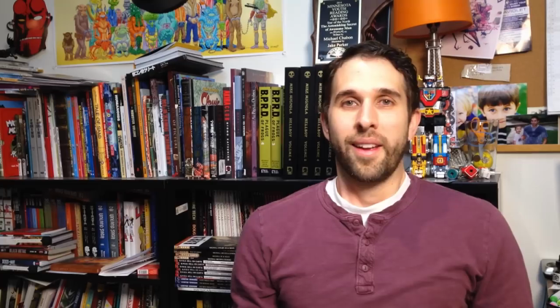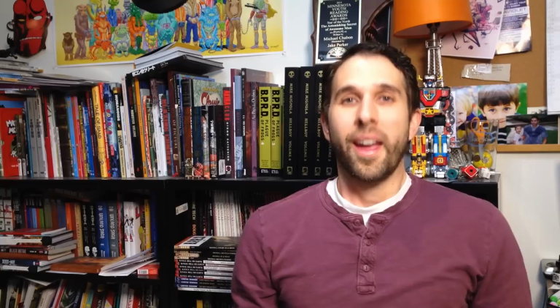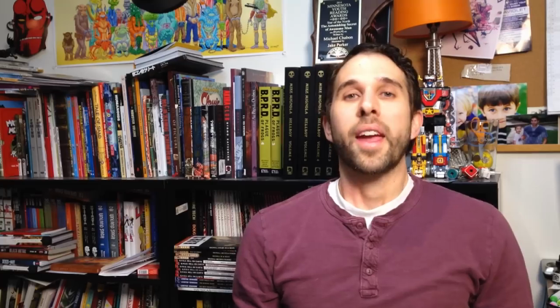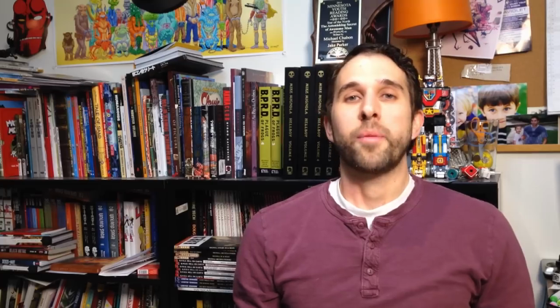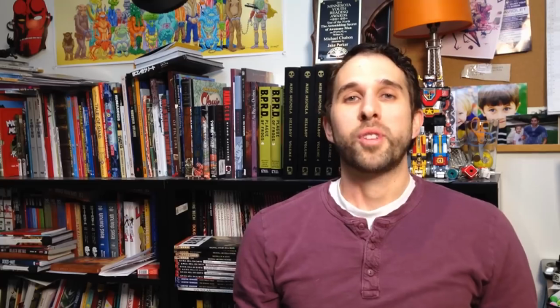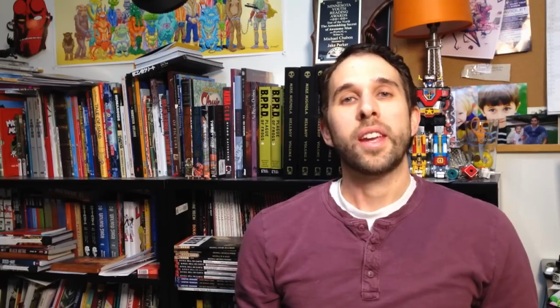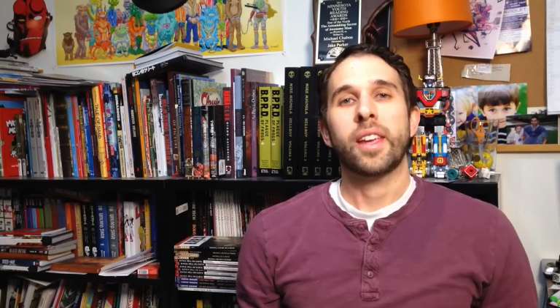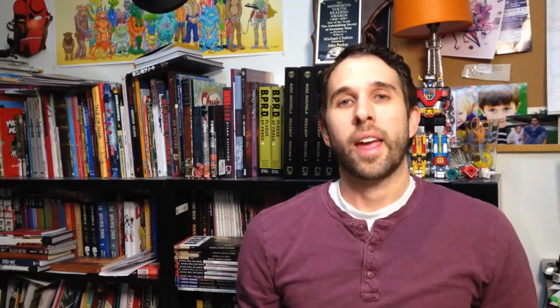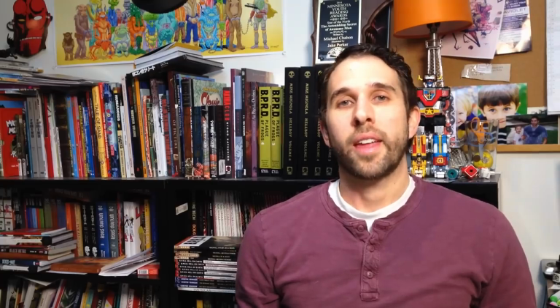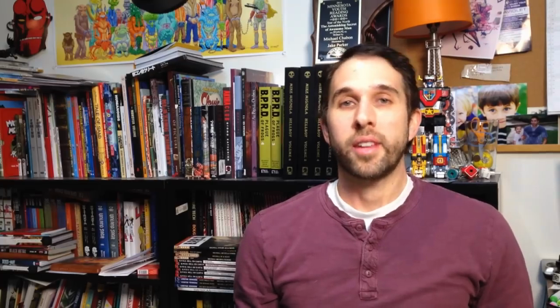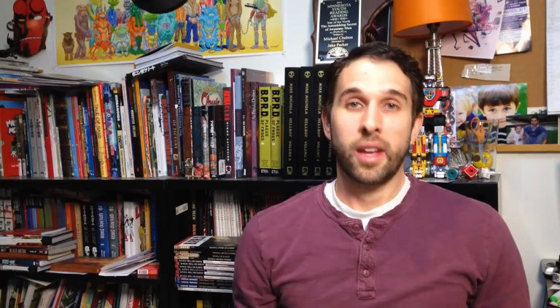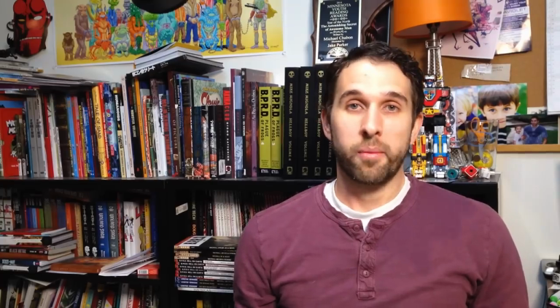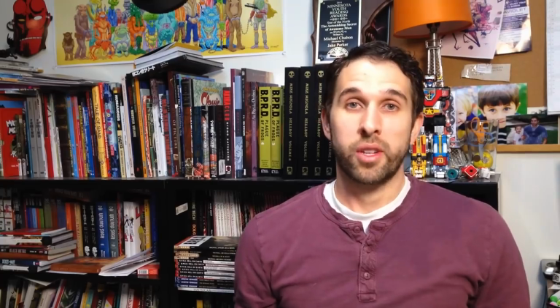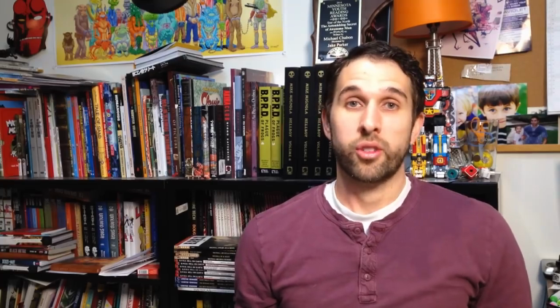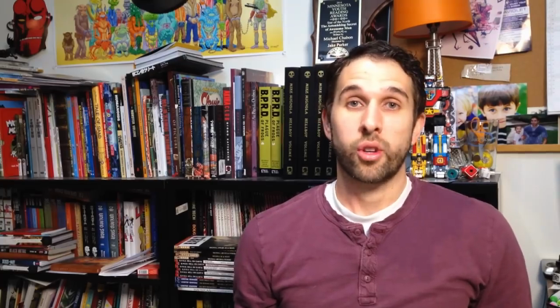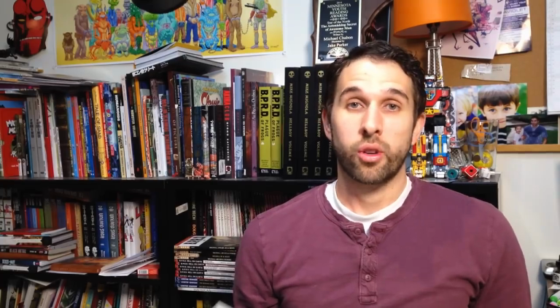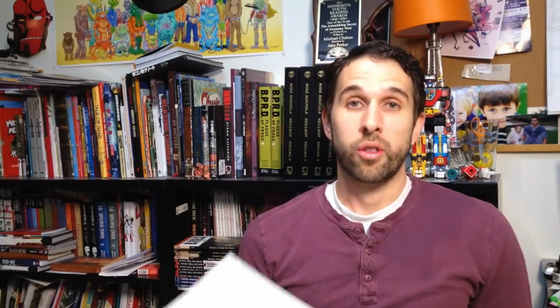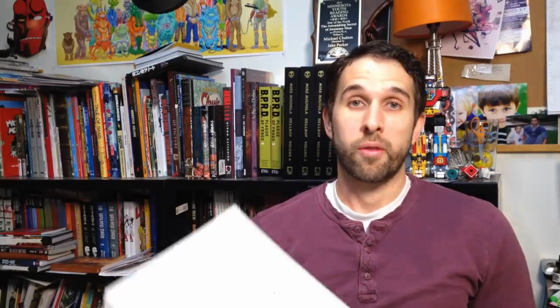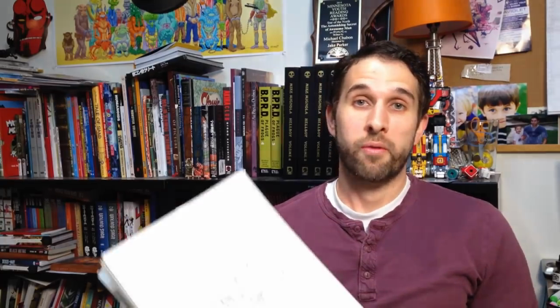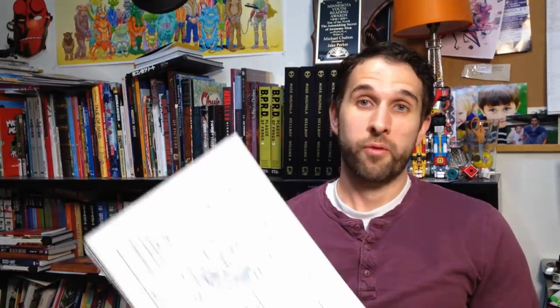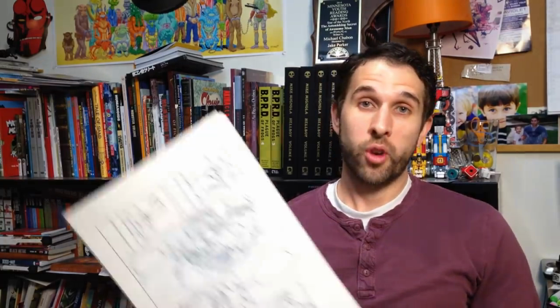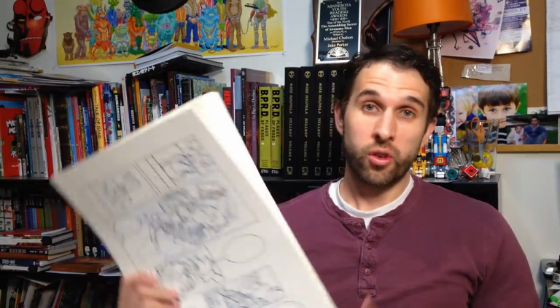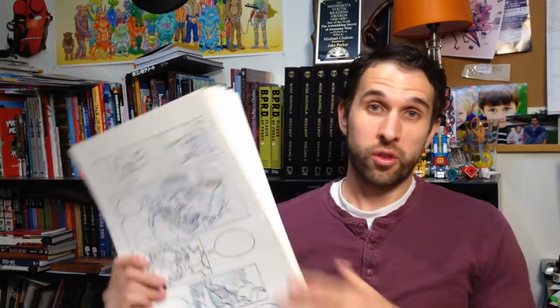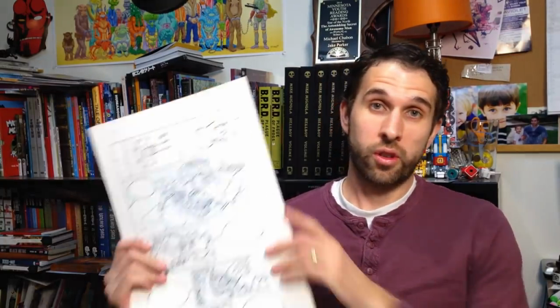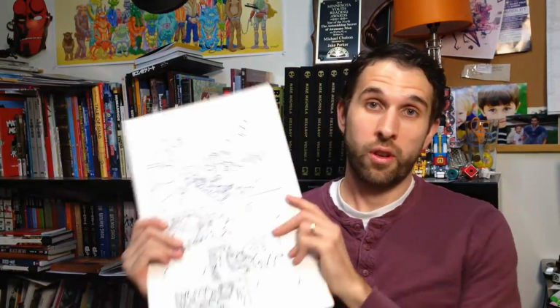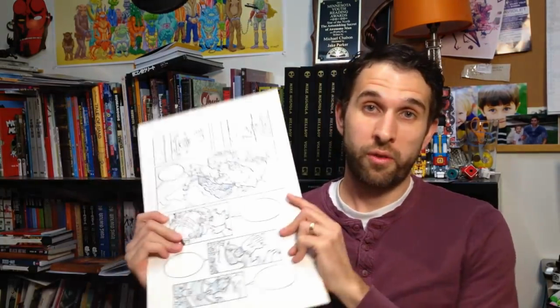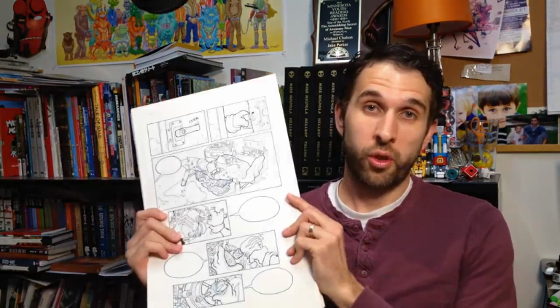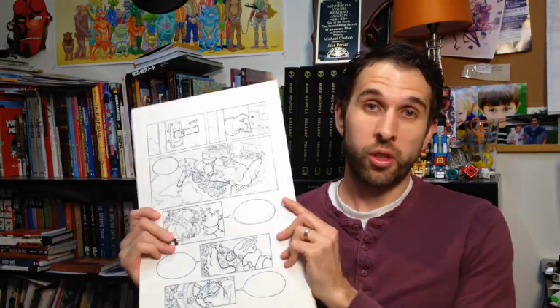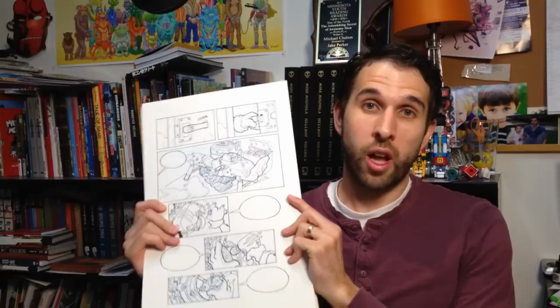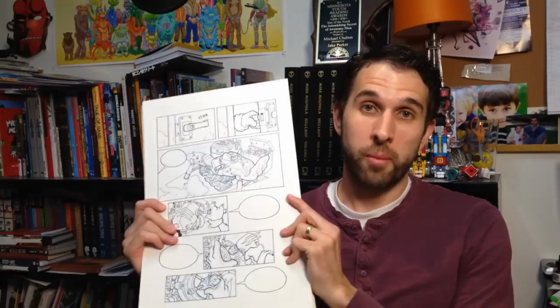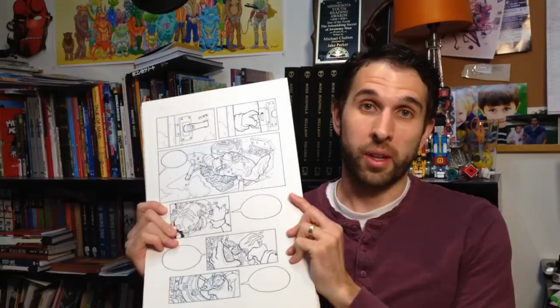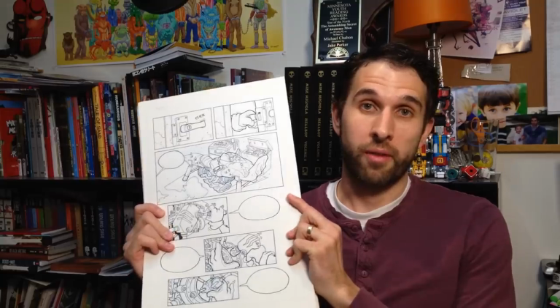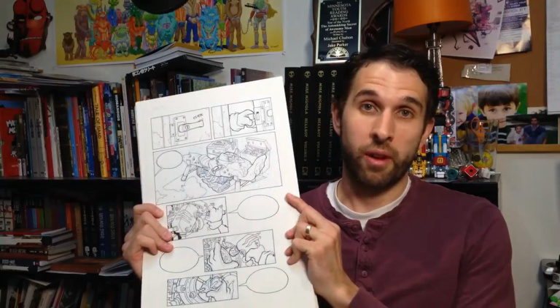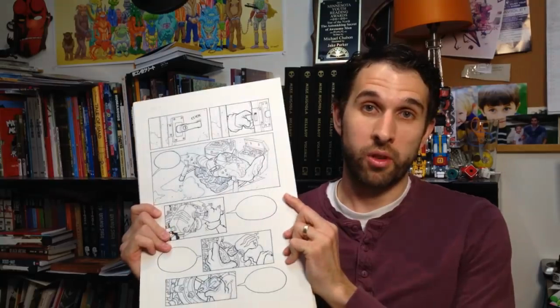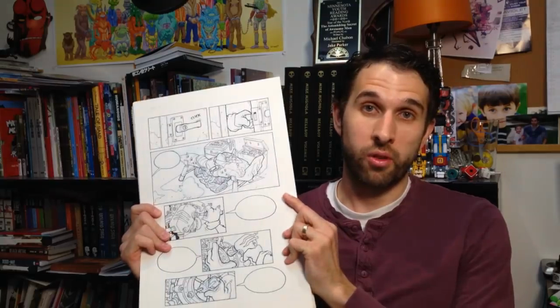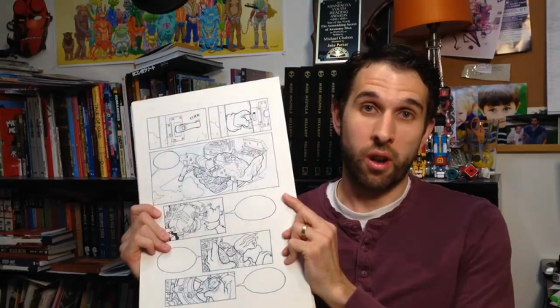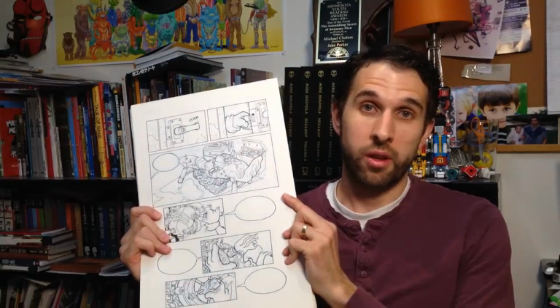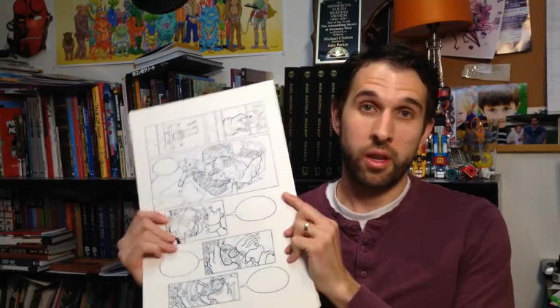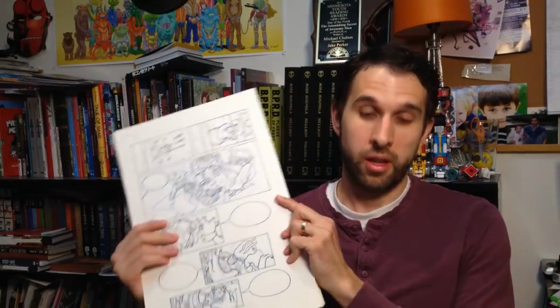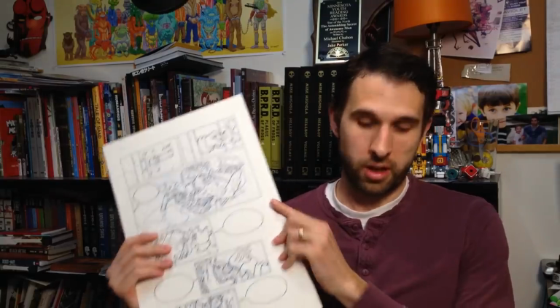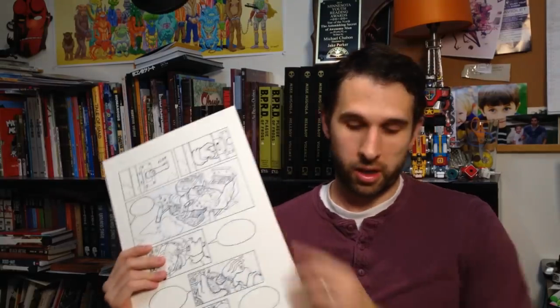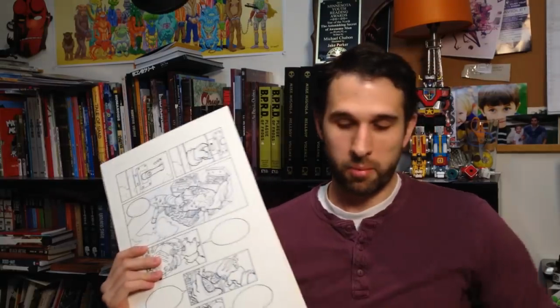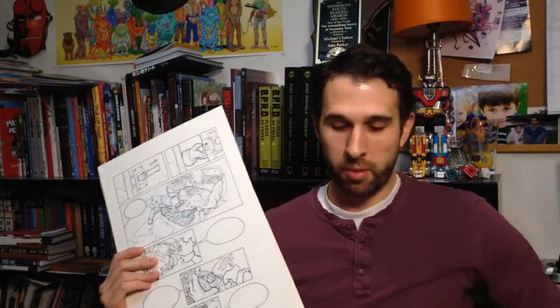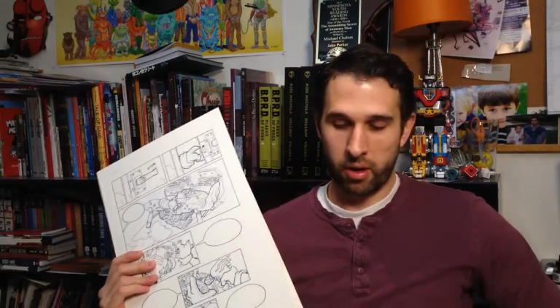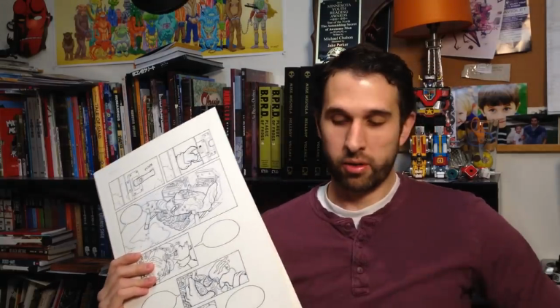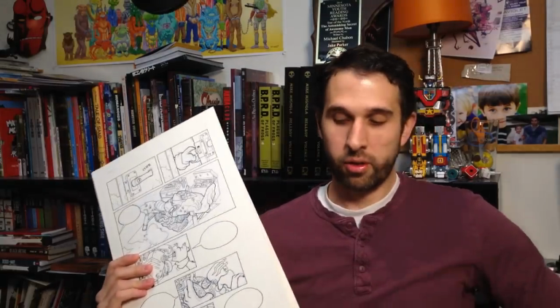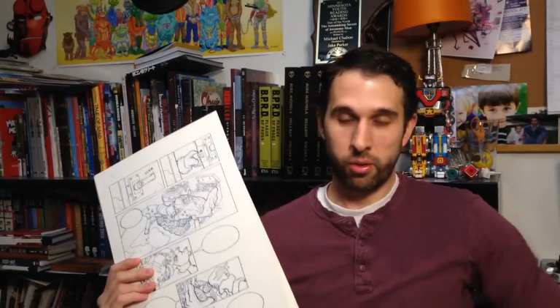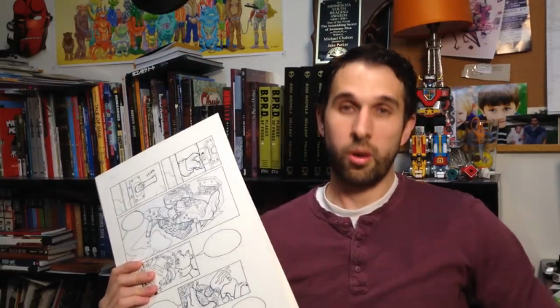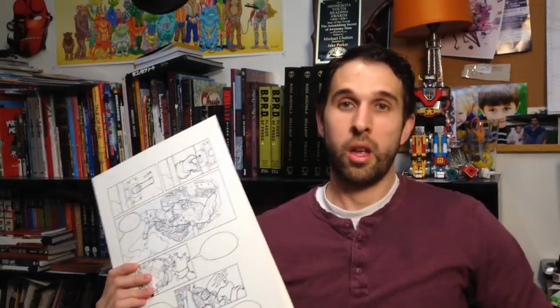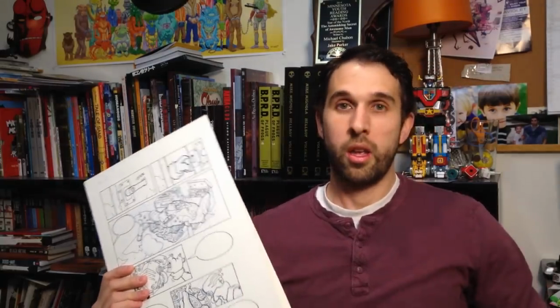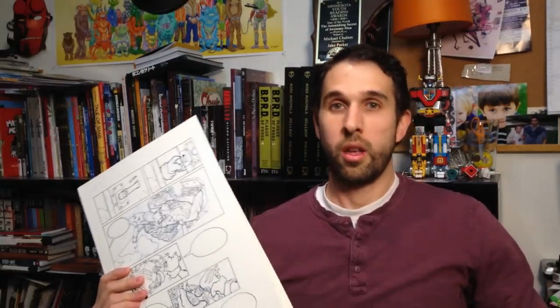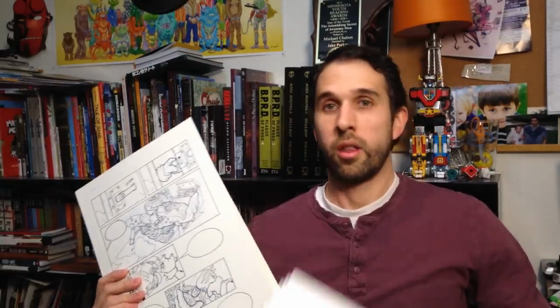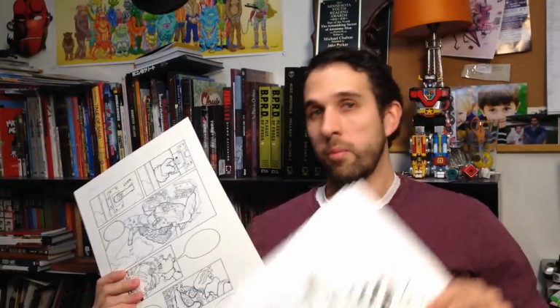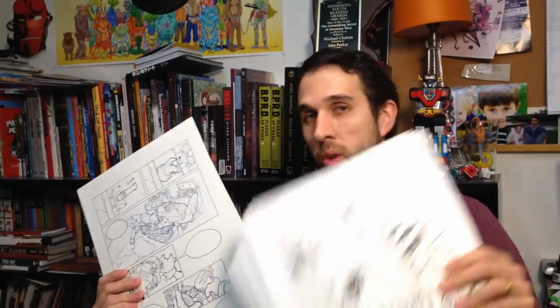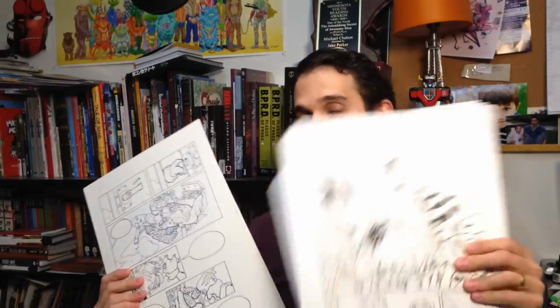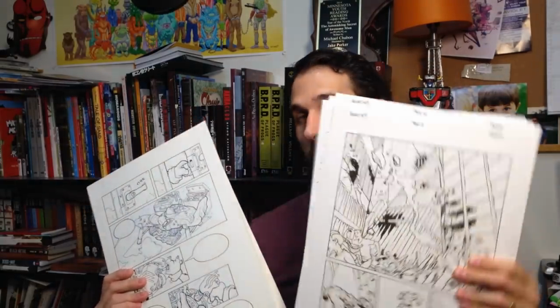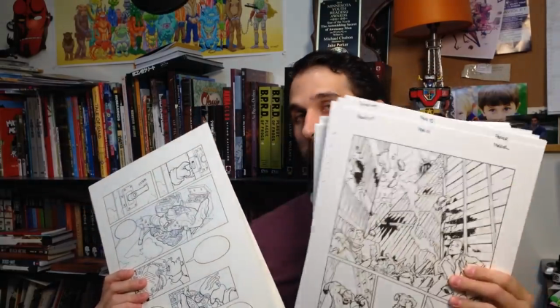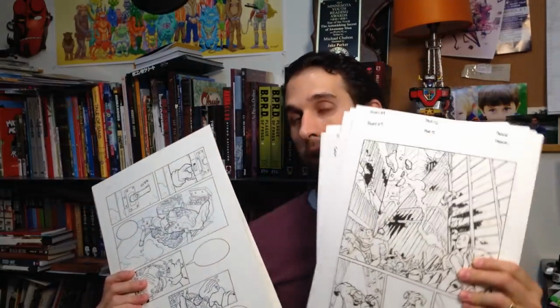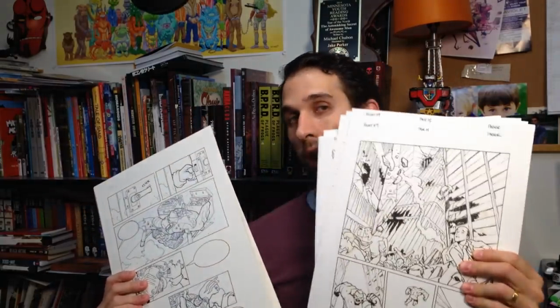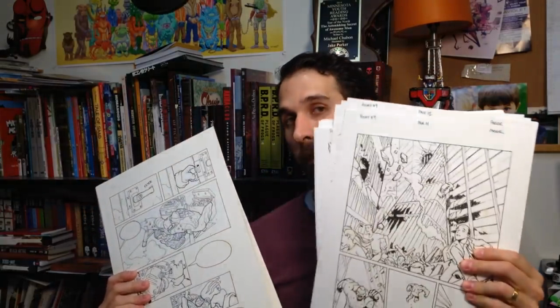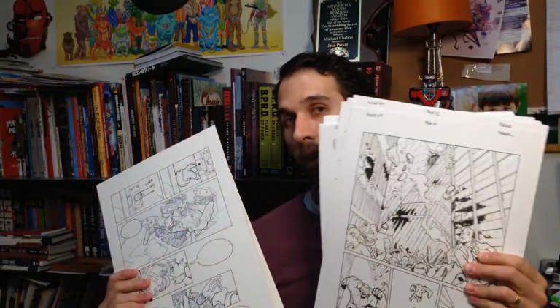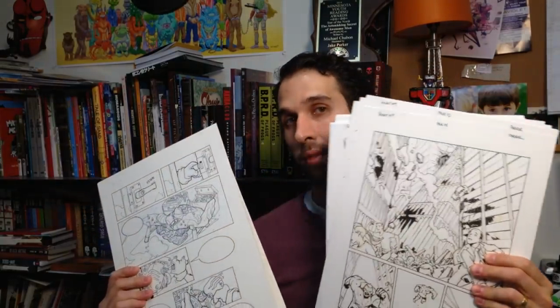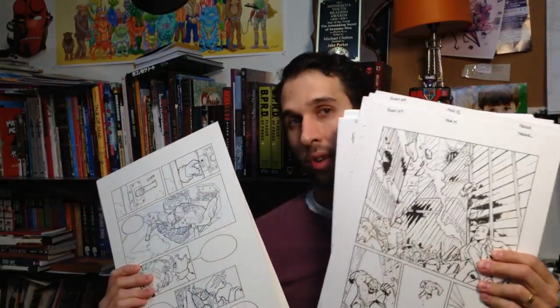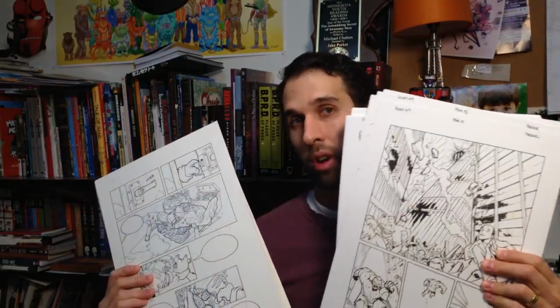Hey, I'm Jake, and today I'm going to show you the first full comic I've ever drawn and compare it to the most recent comic I've drawn.